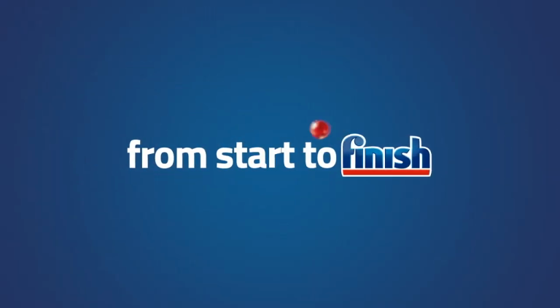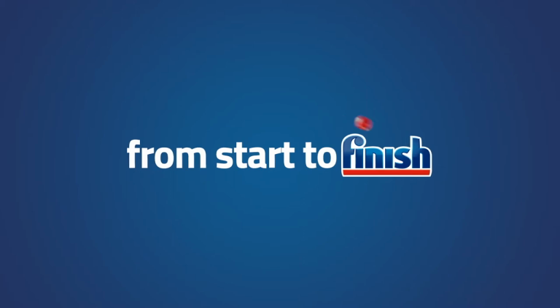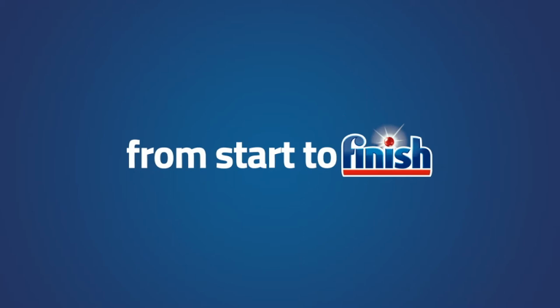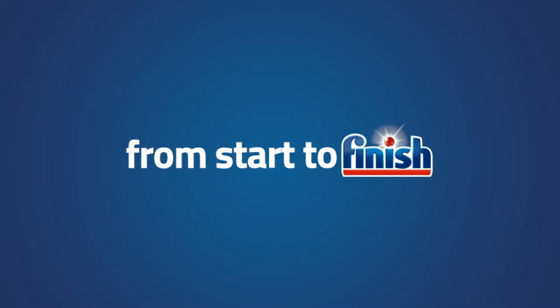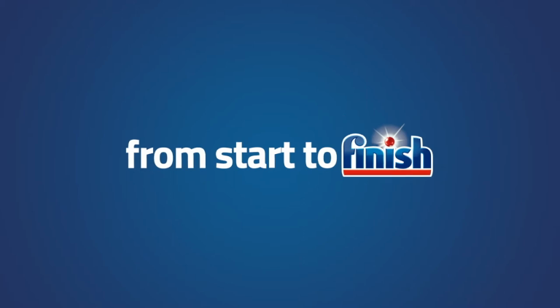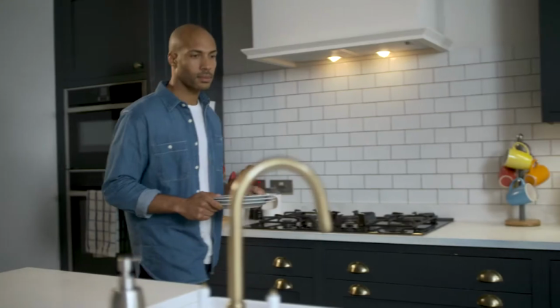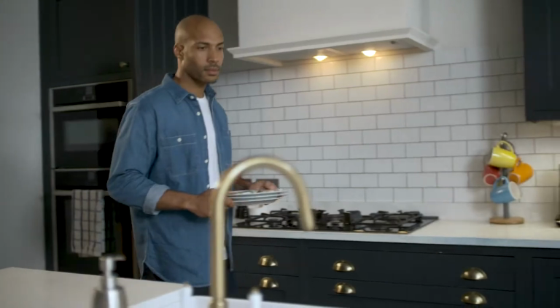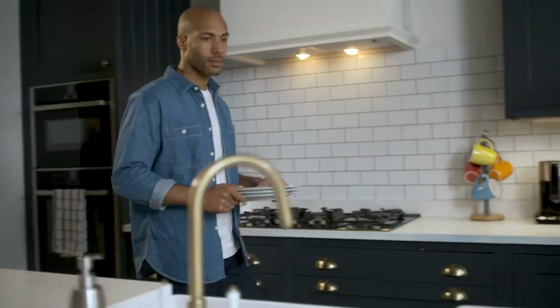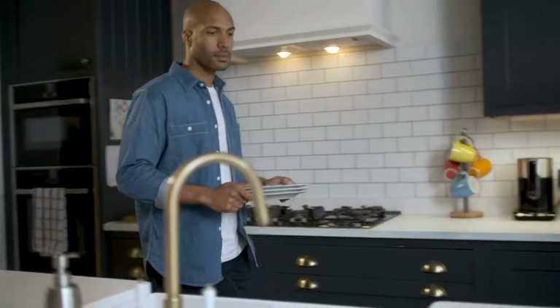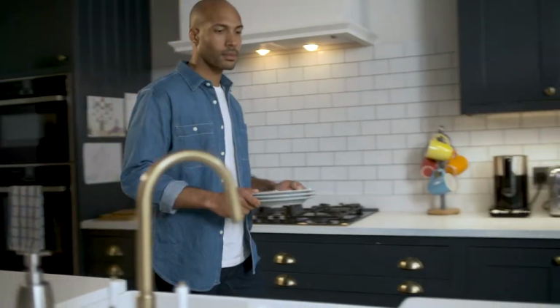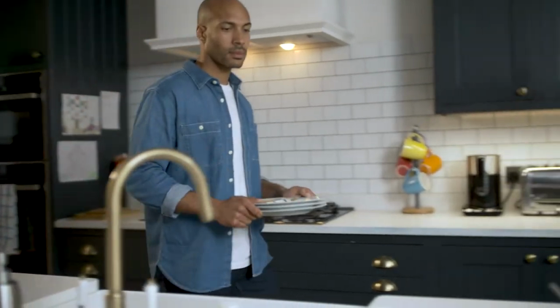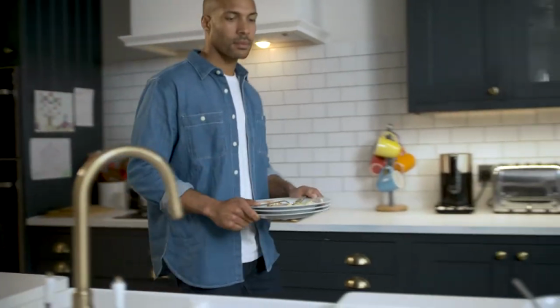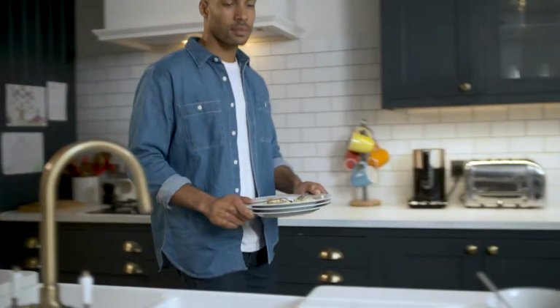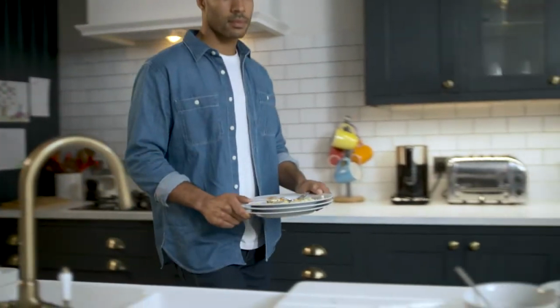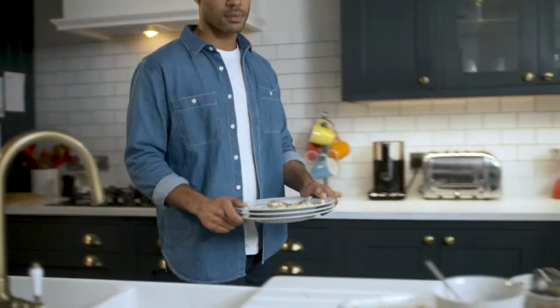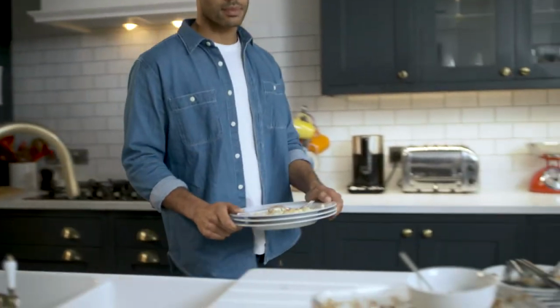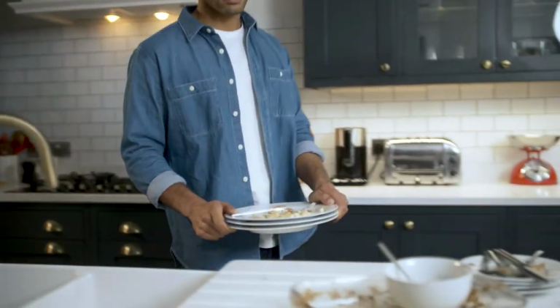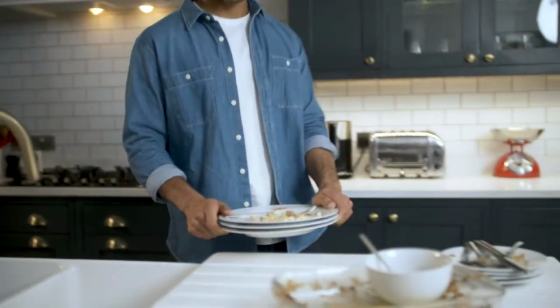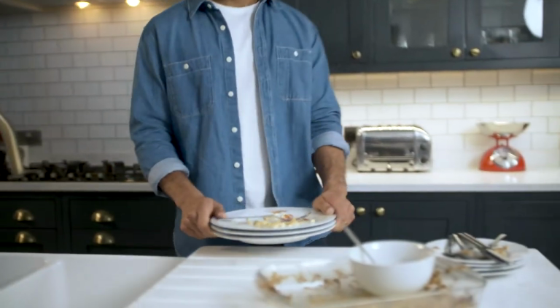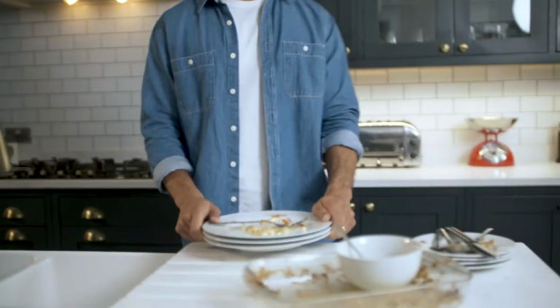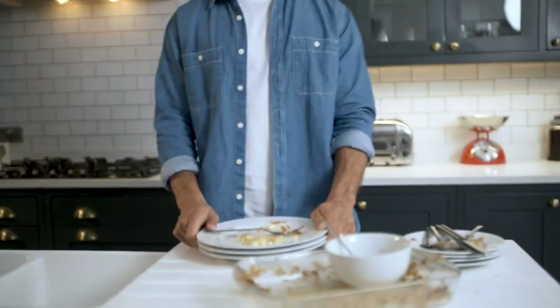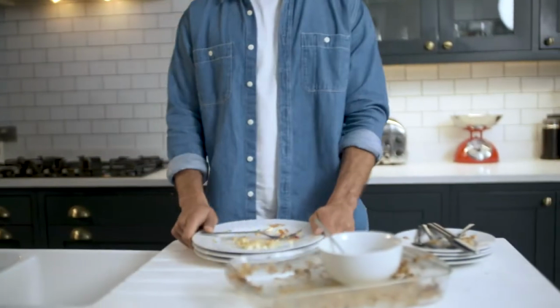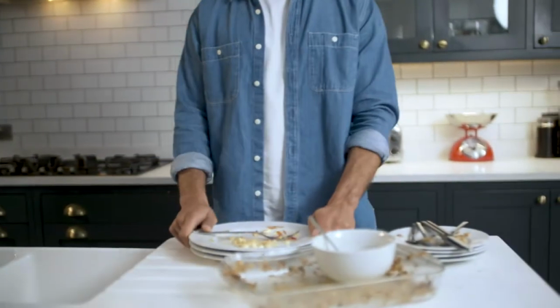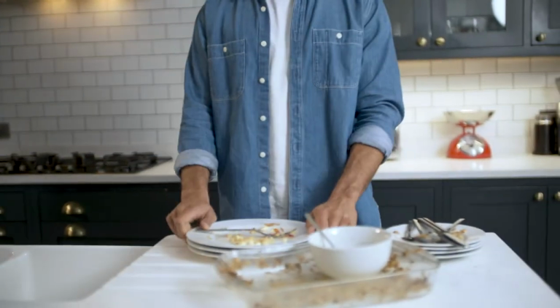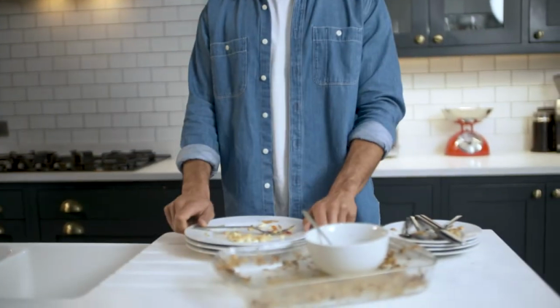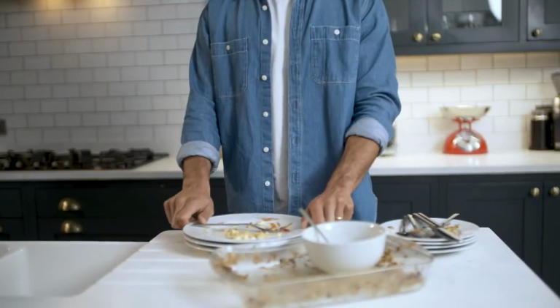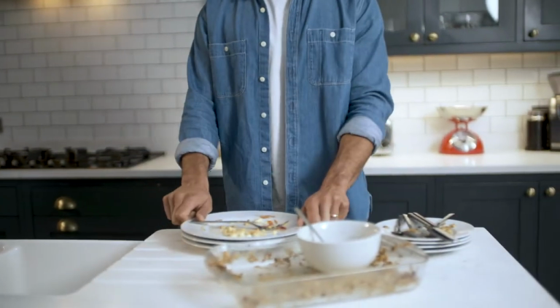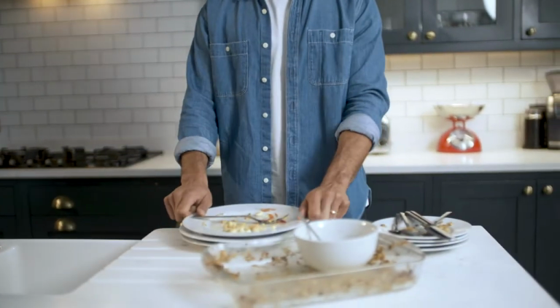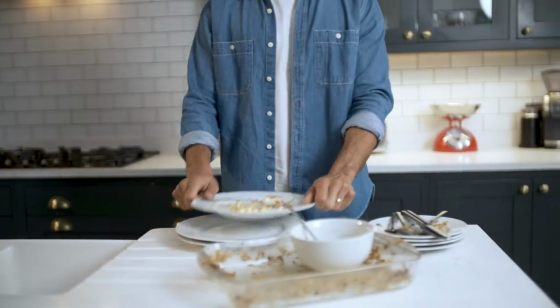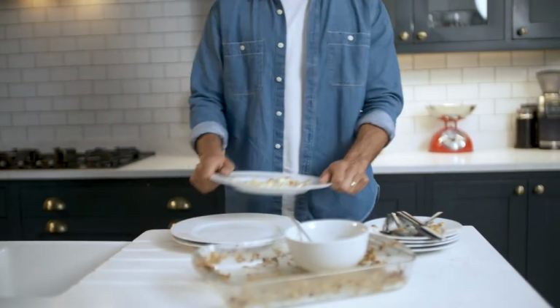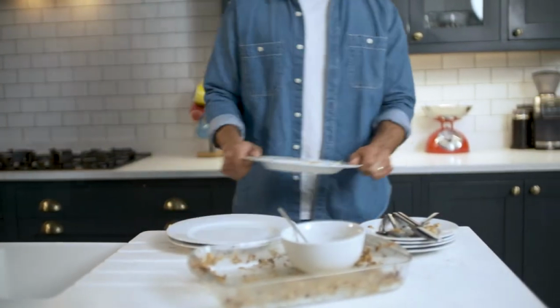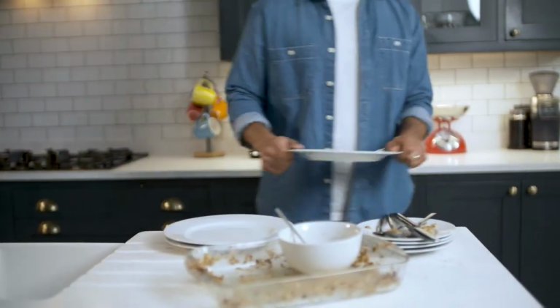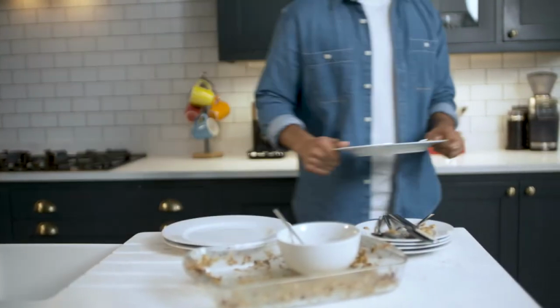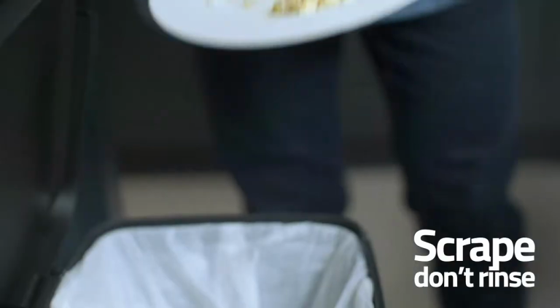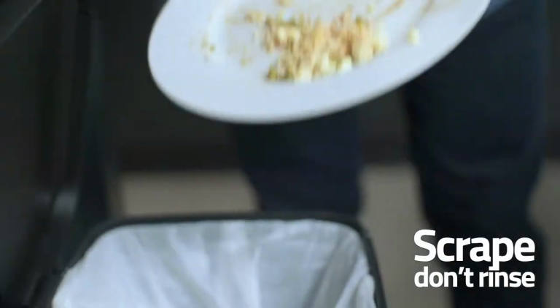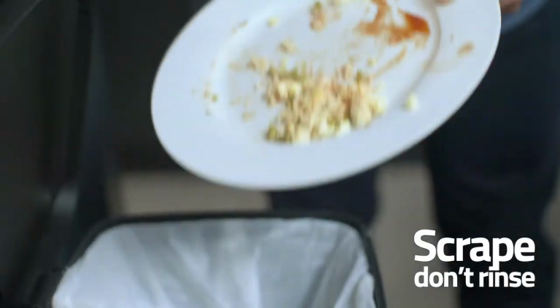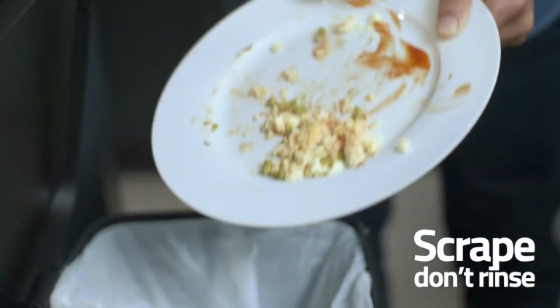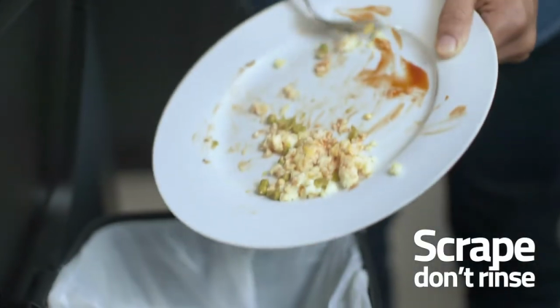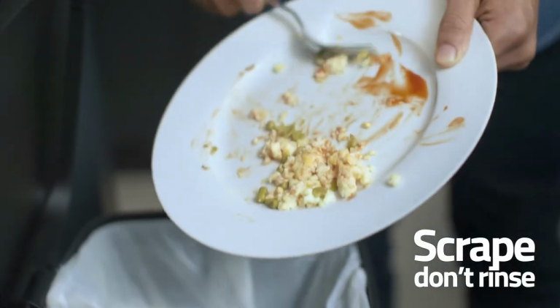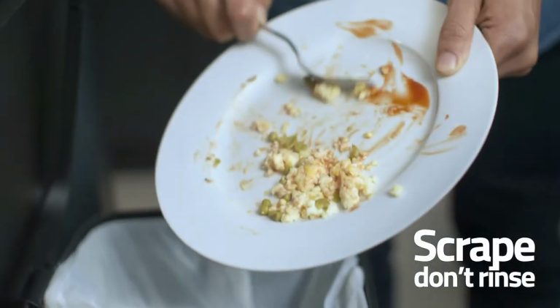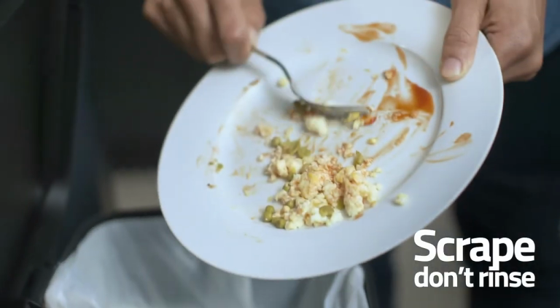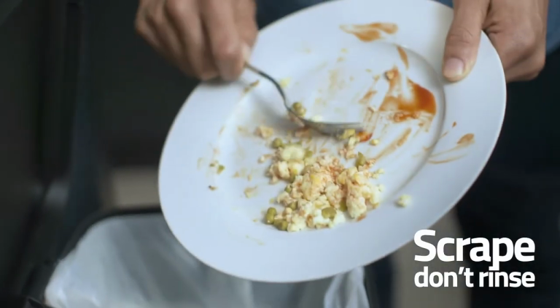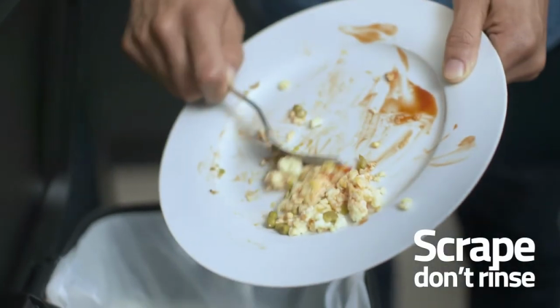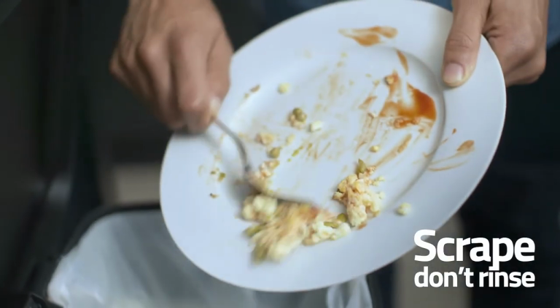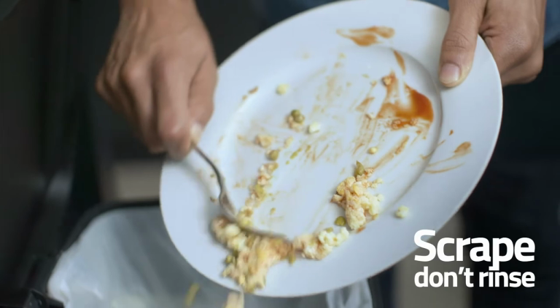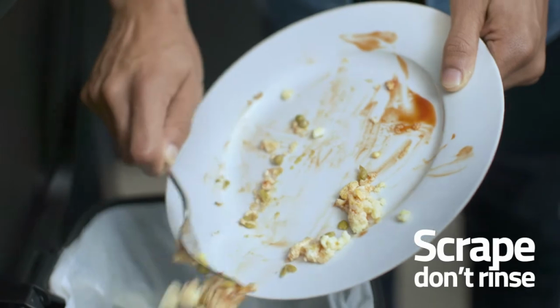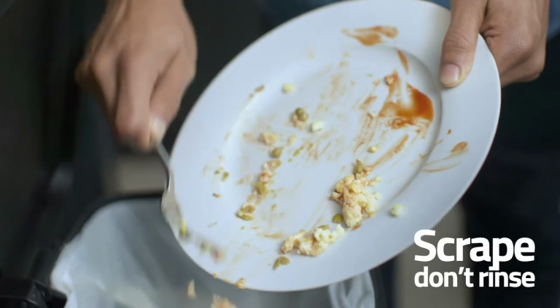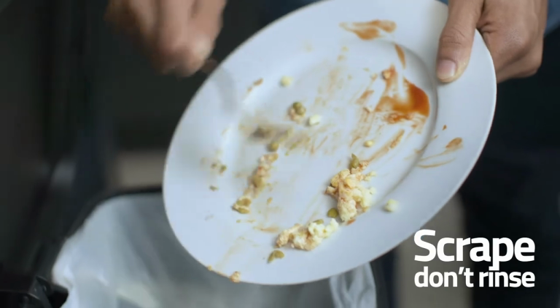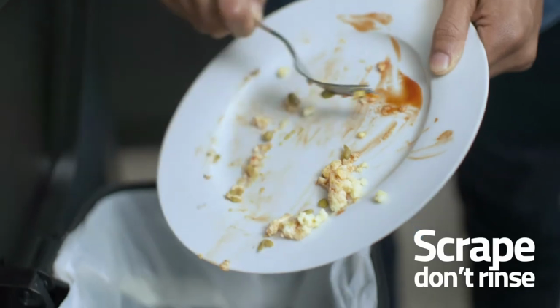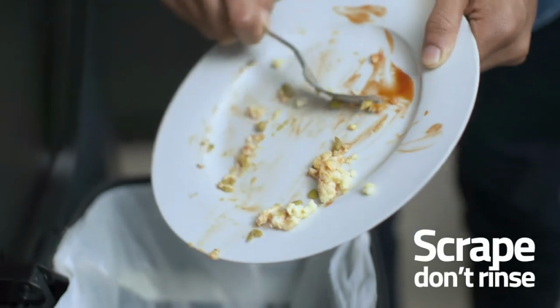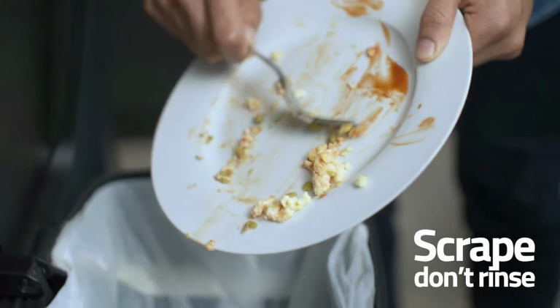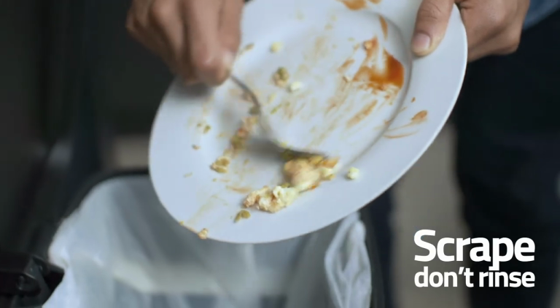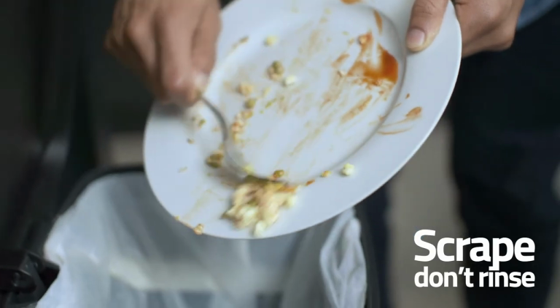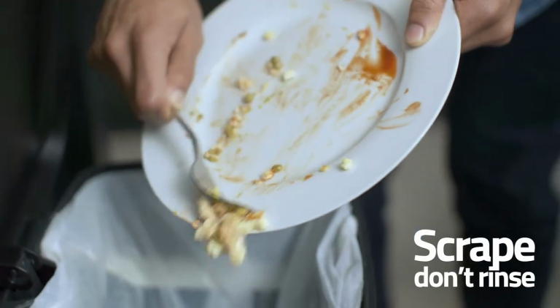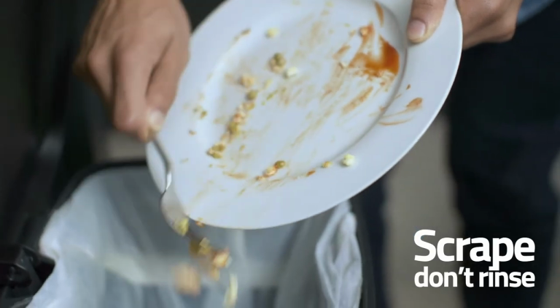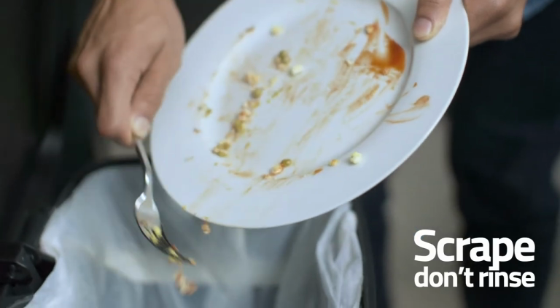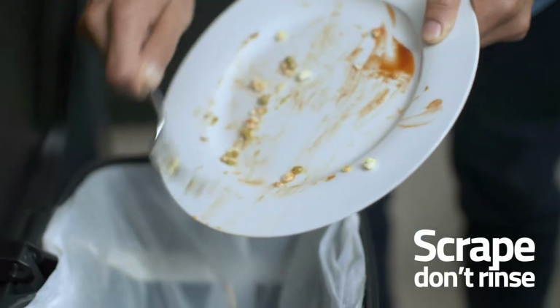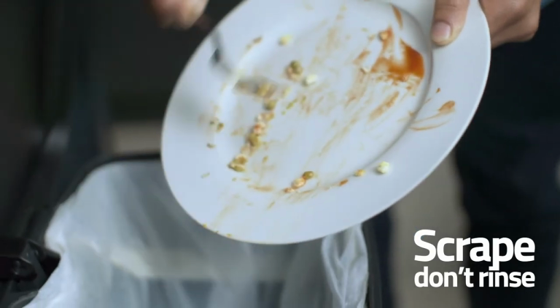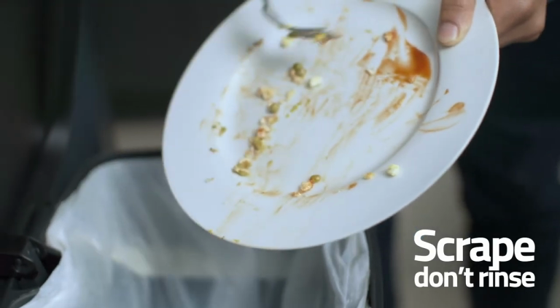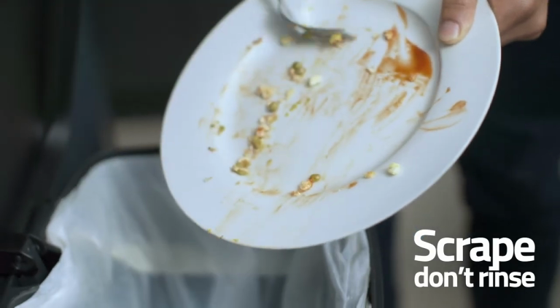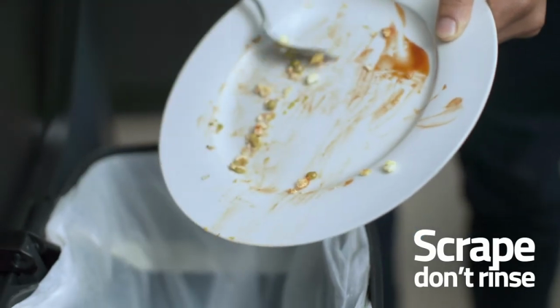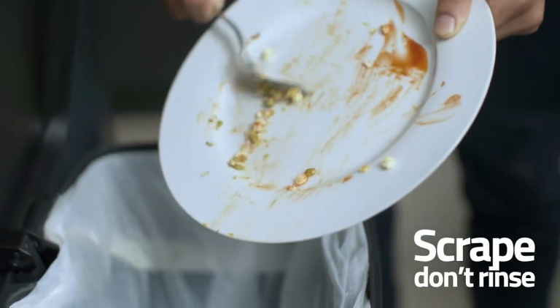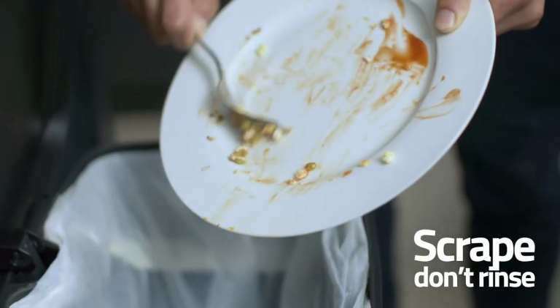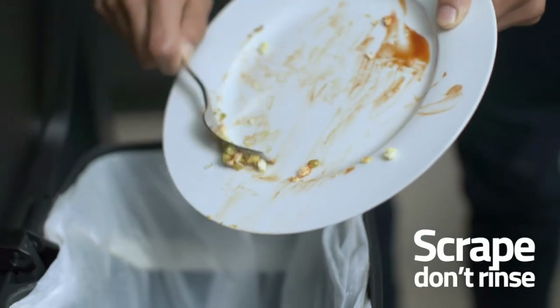Your dishwasher will always rinse your dishes at the start of the cycle. So skip the pre-rinse — just scrape any excess food off your dishes.